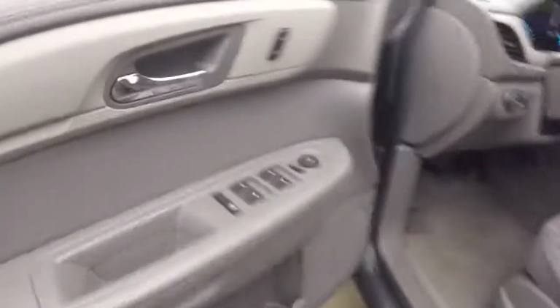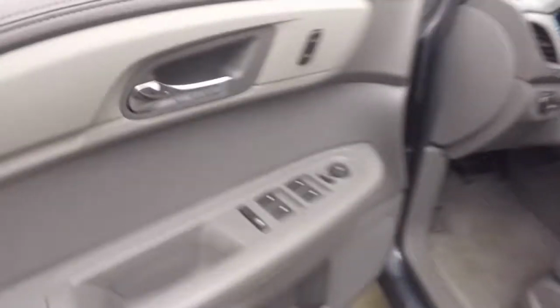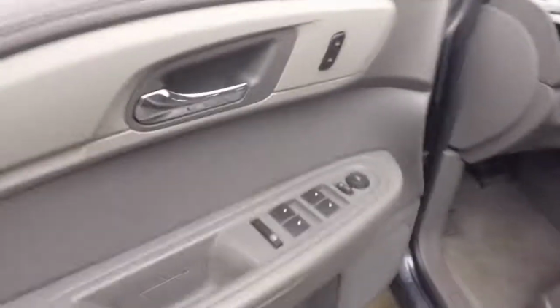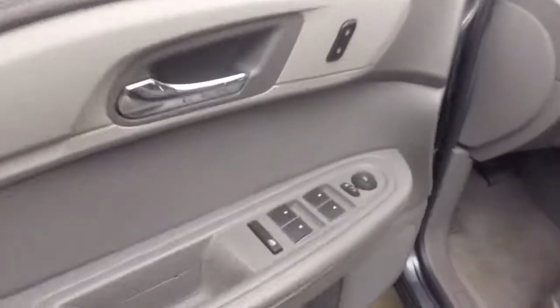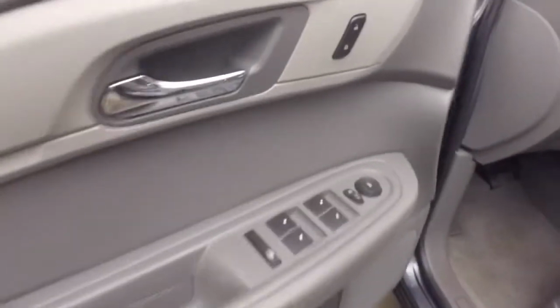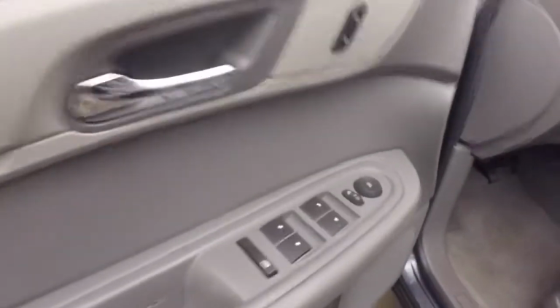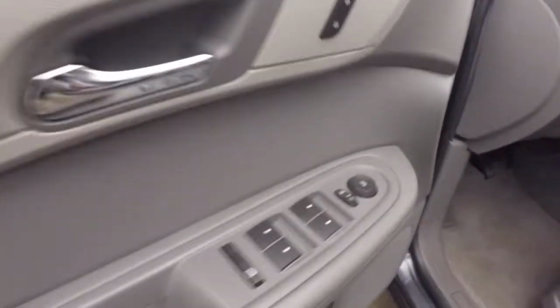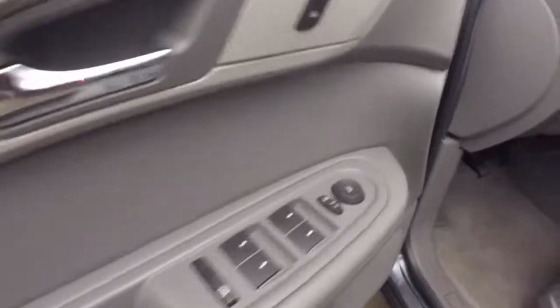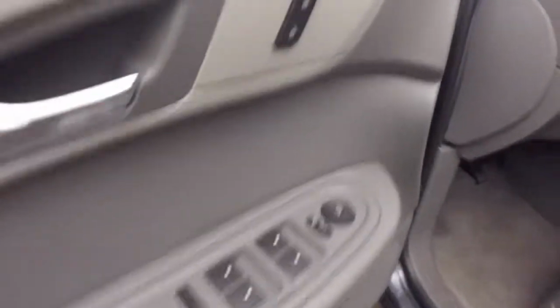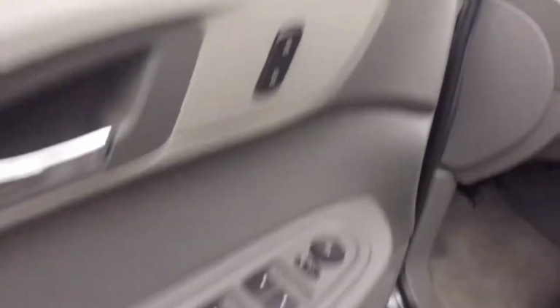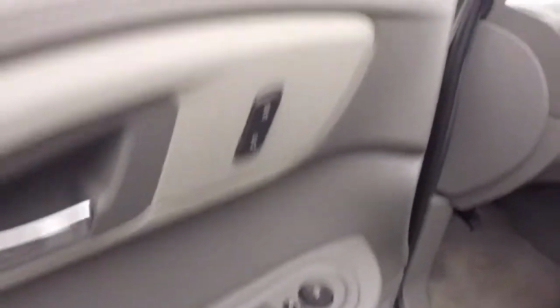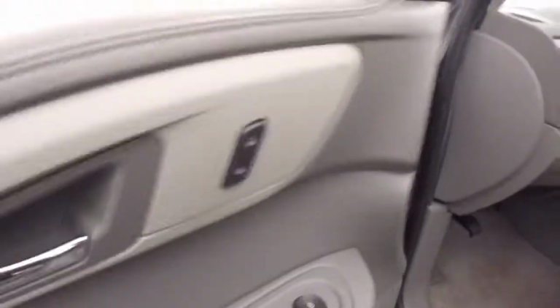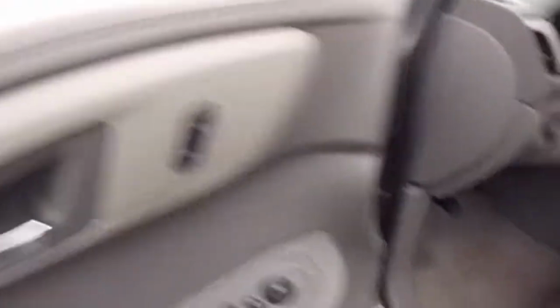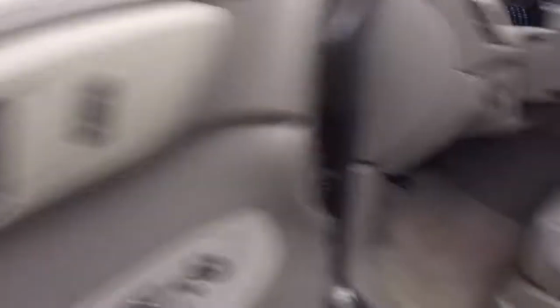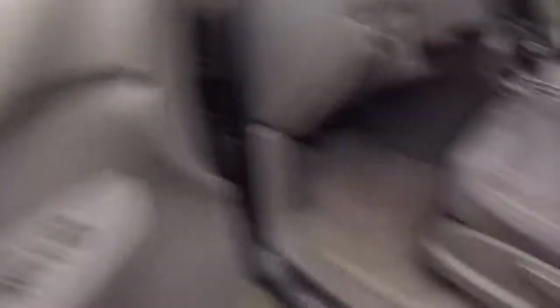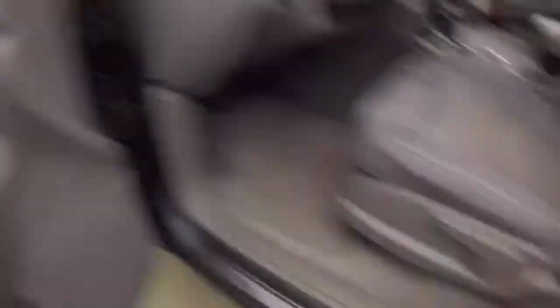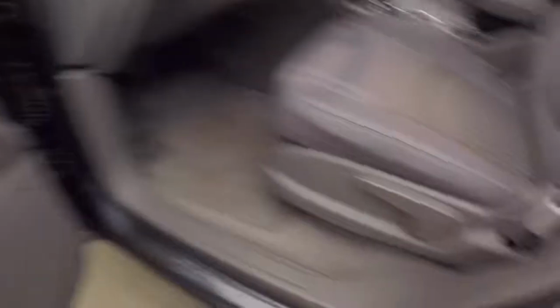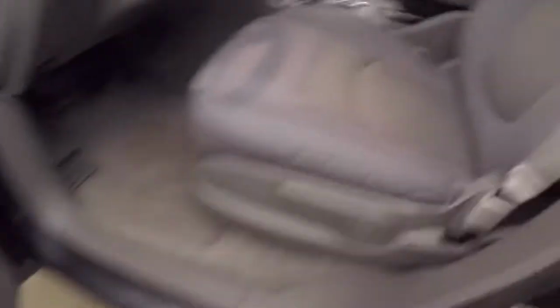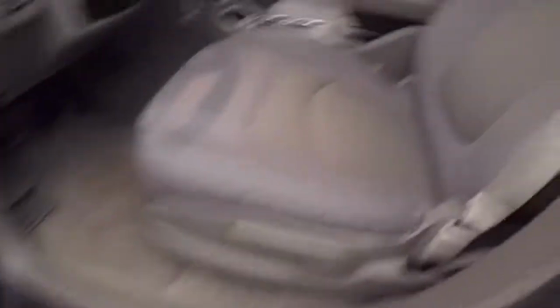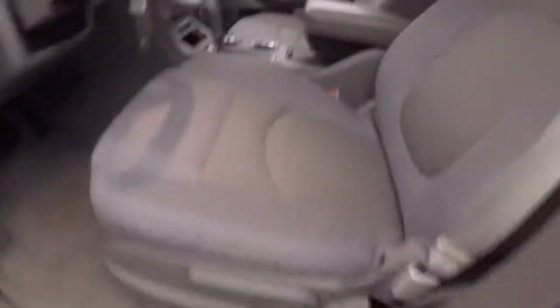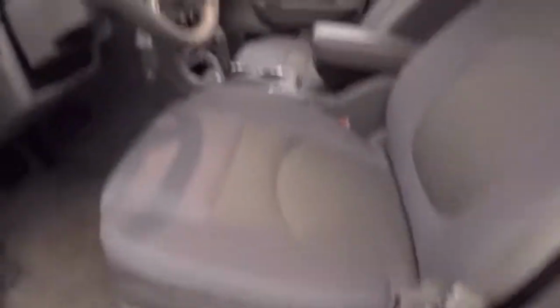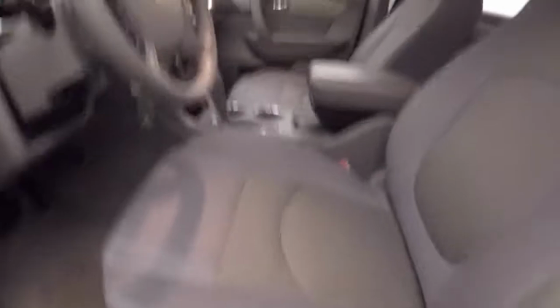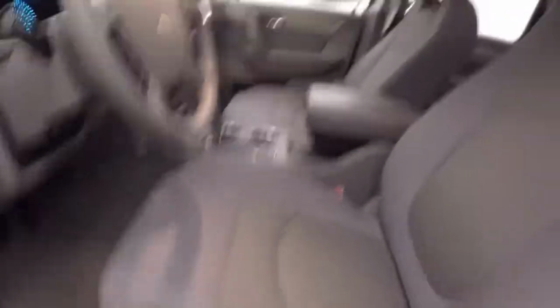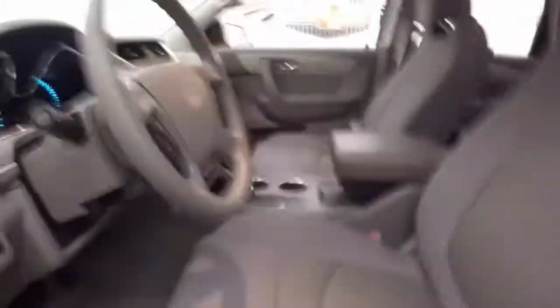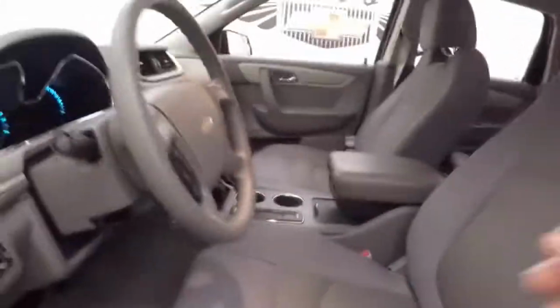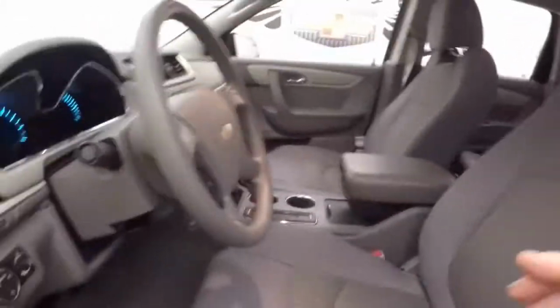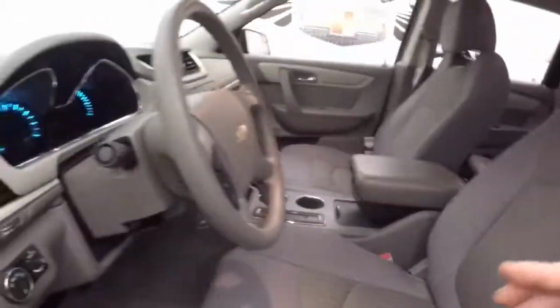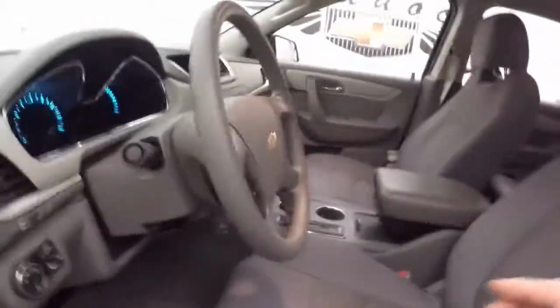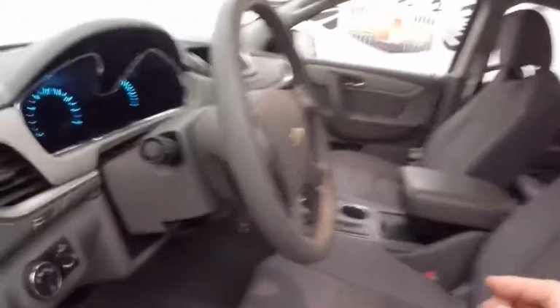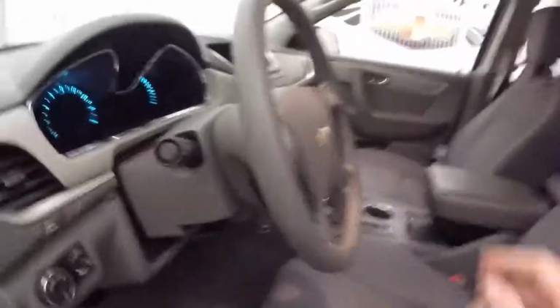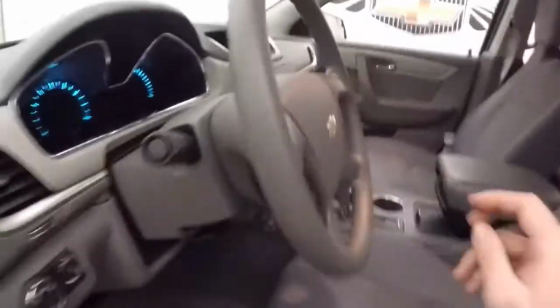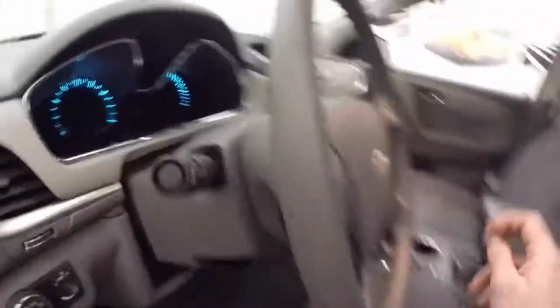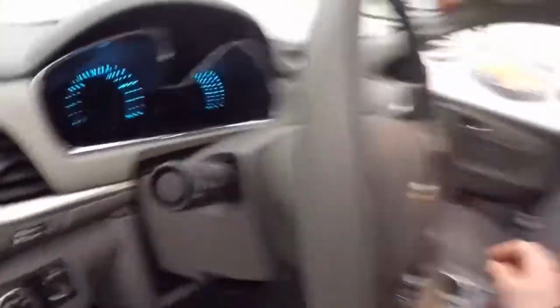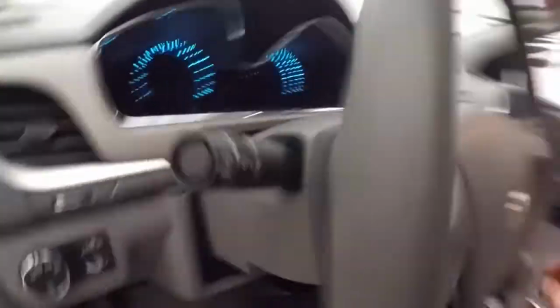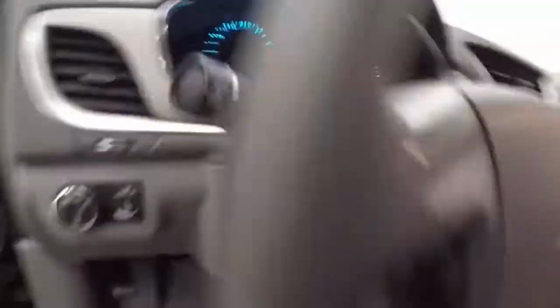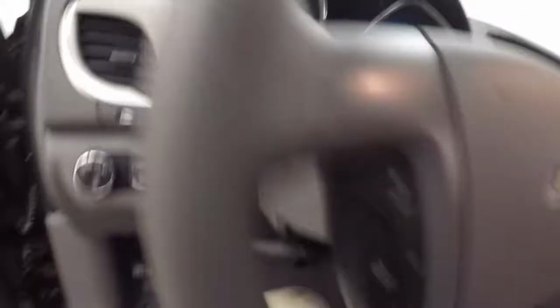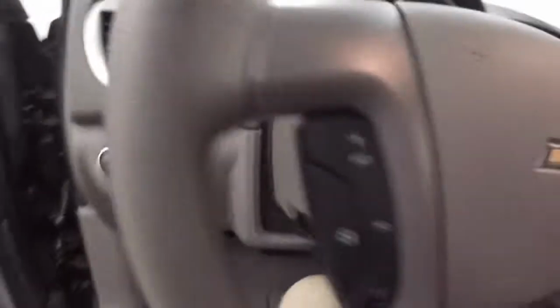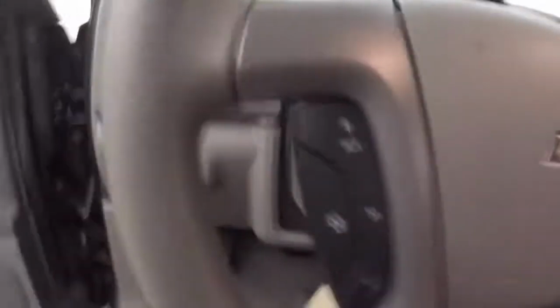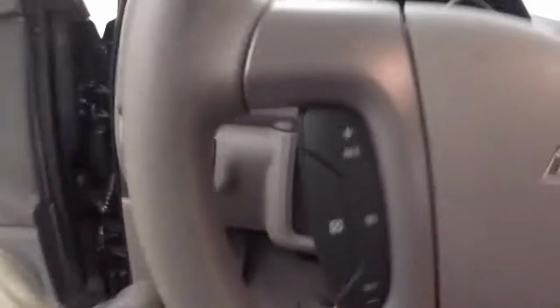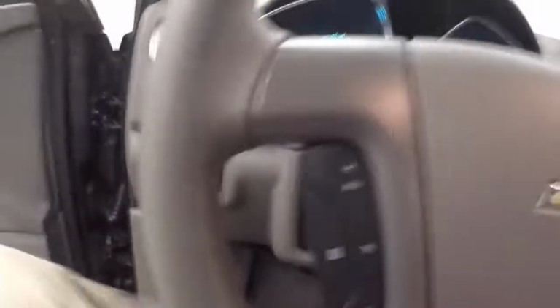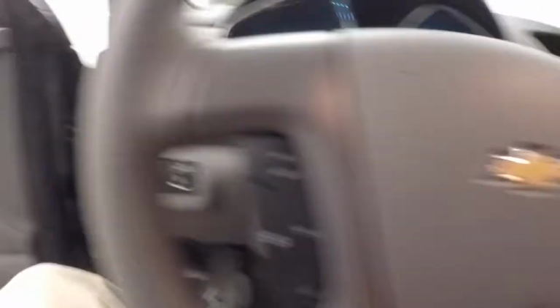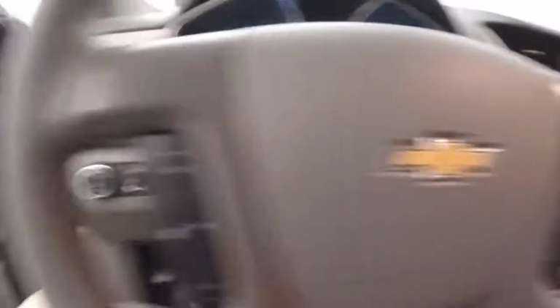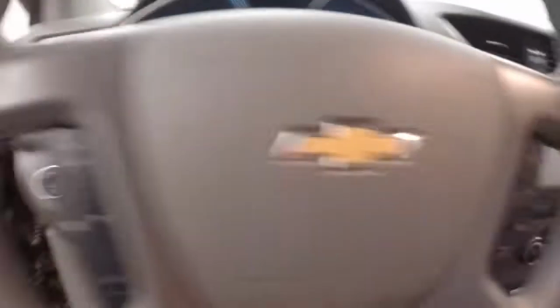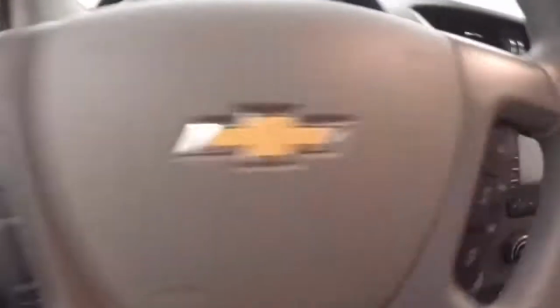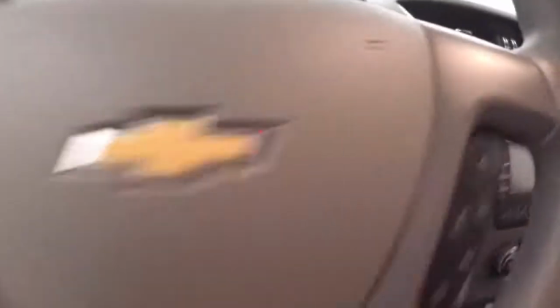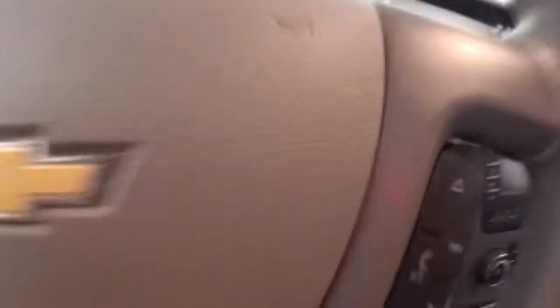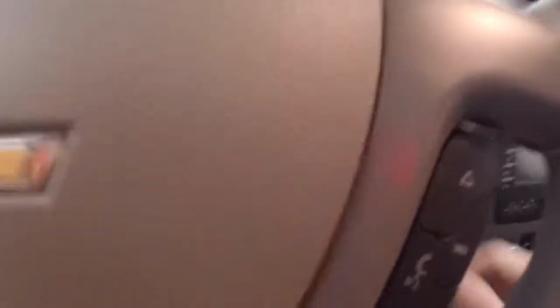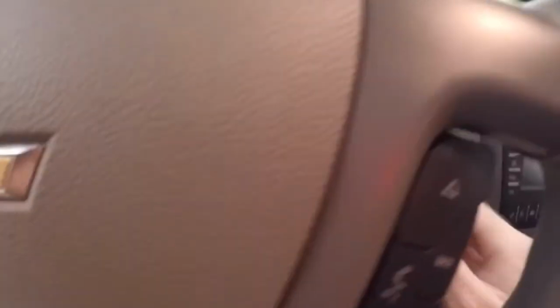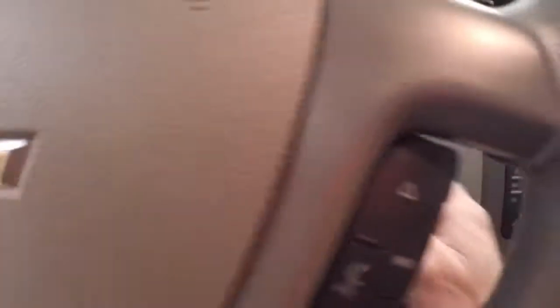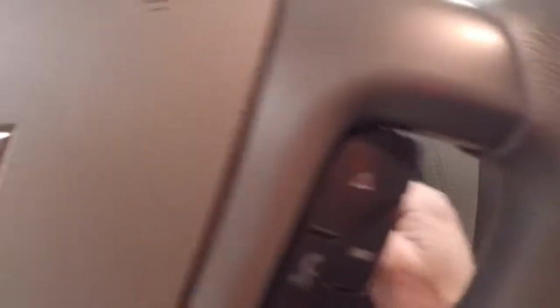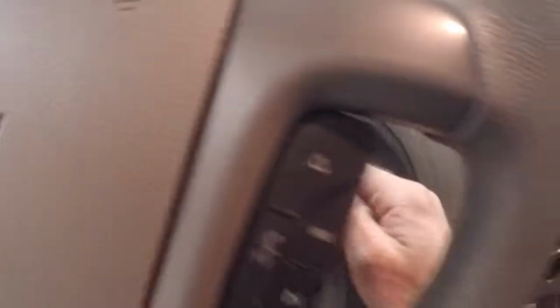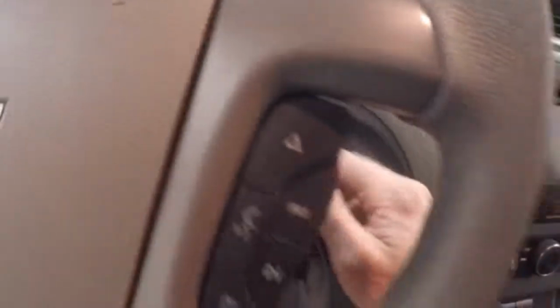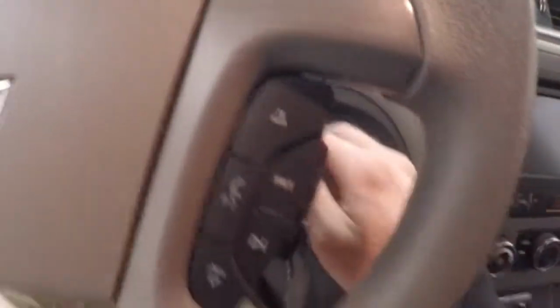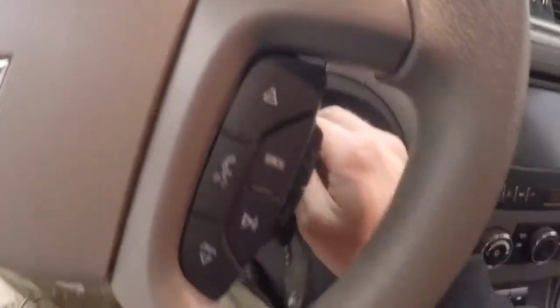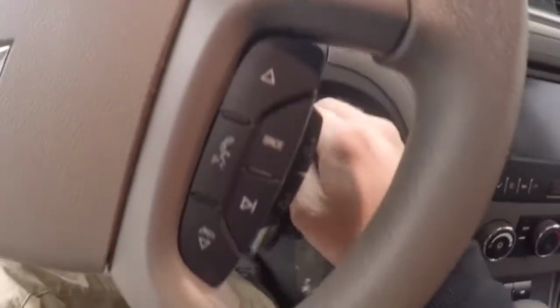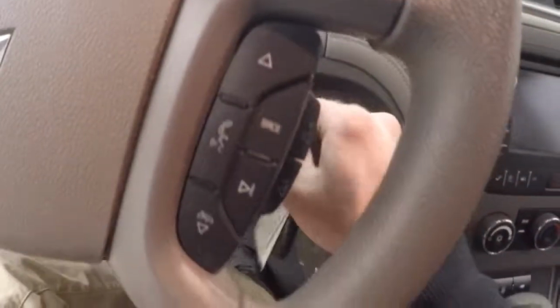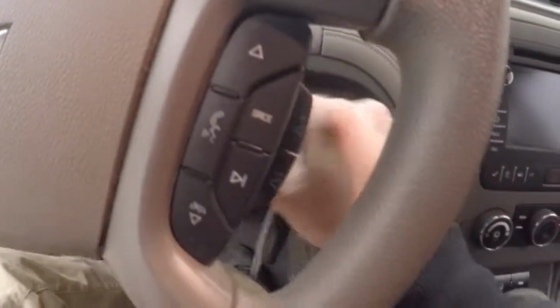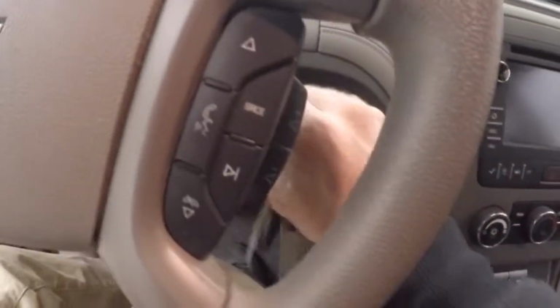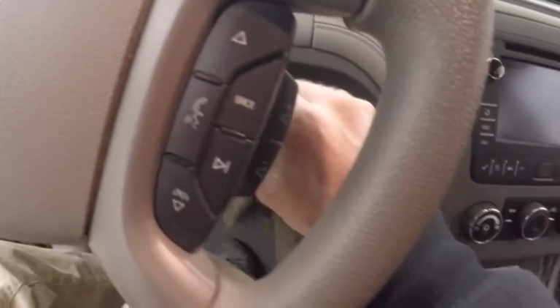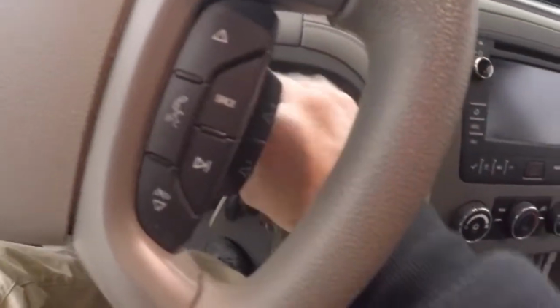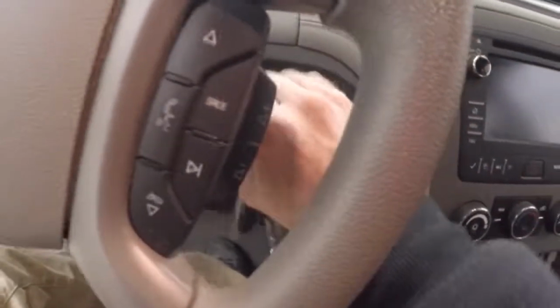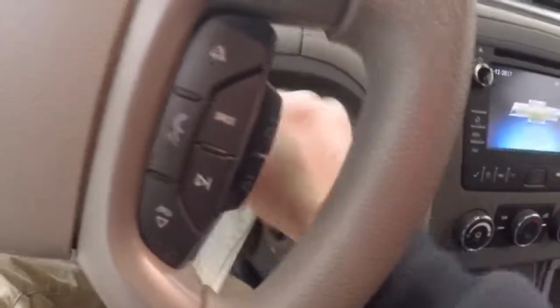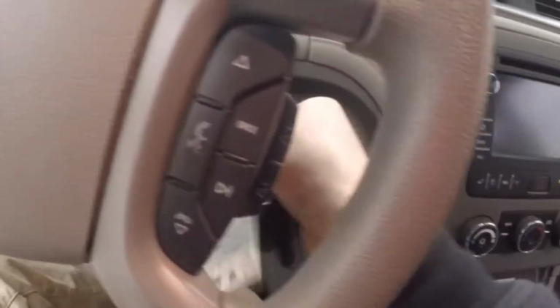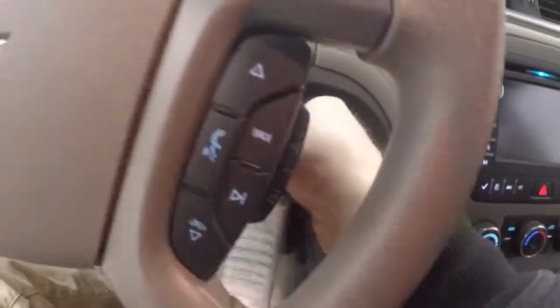Up front, all your controls on the door. Manual seats. Cruise control, Bluetooth and stereo controls on the steering wheel.